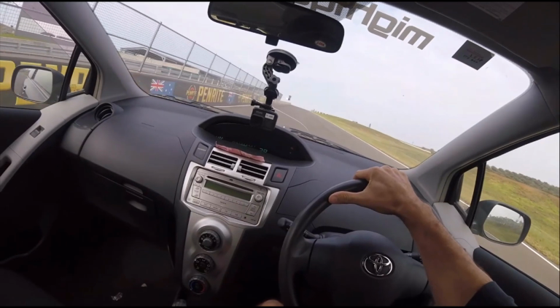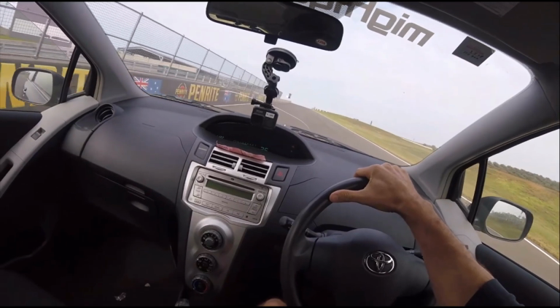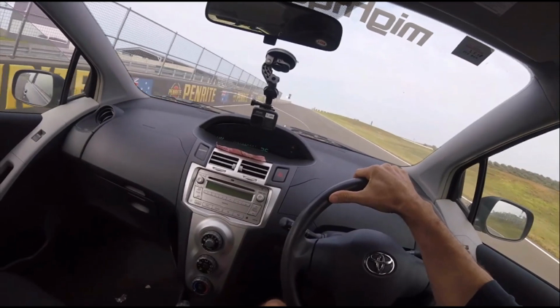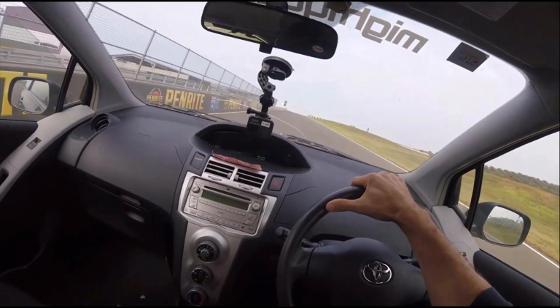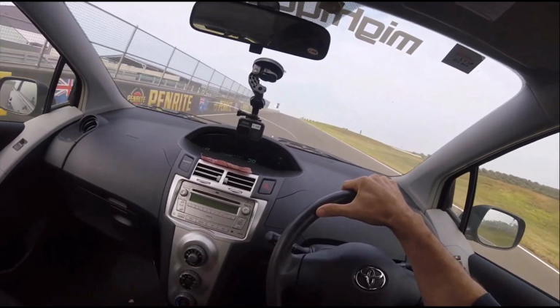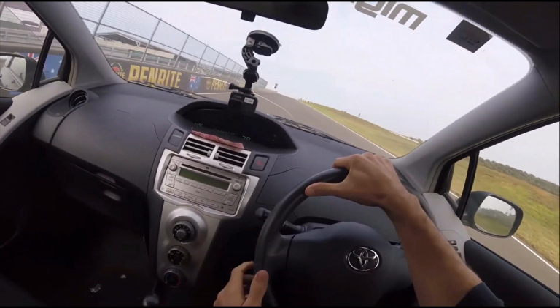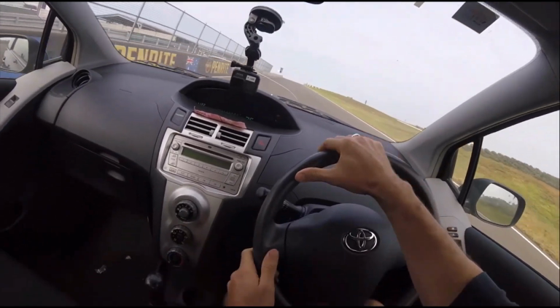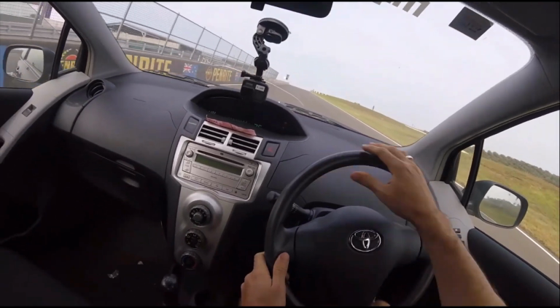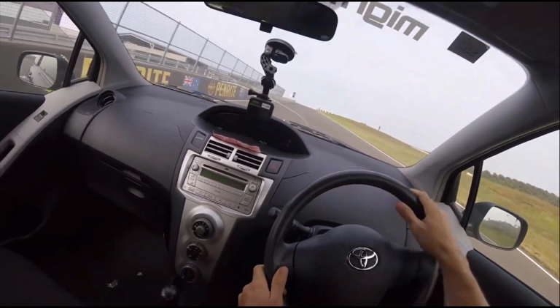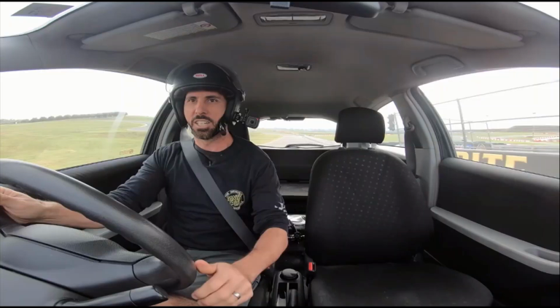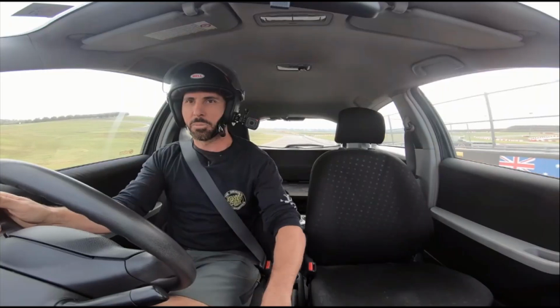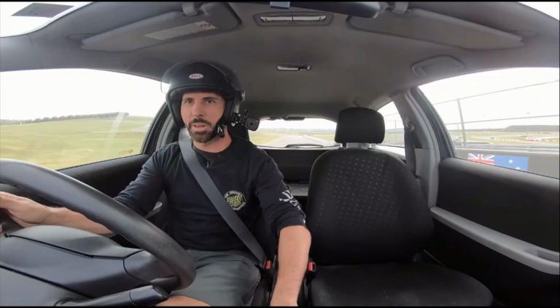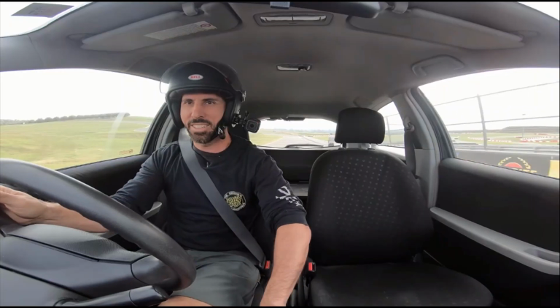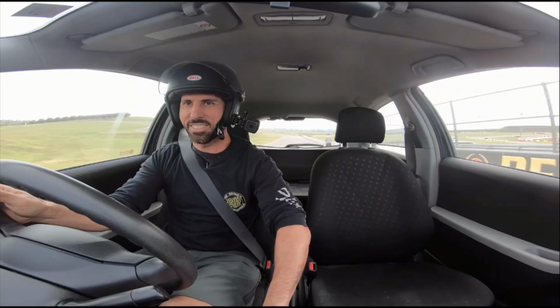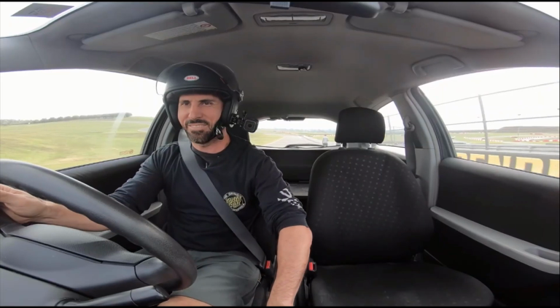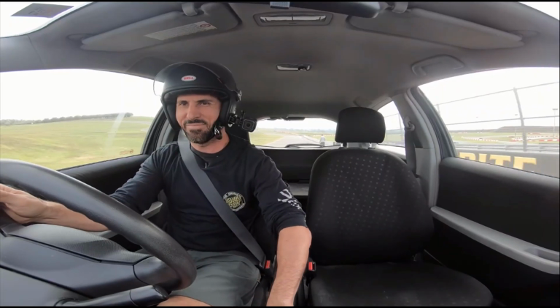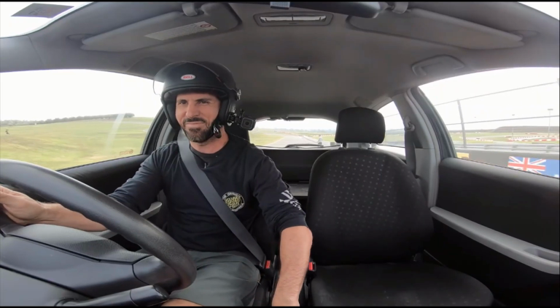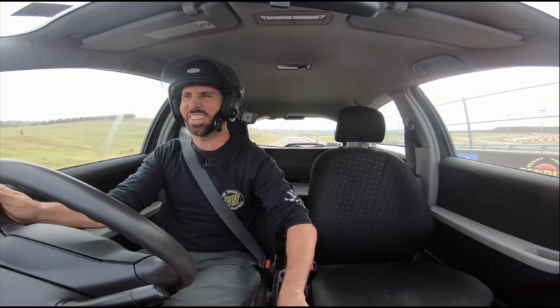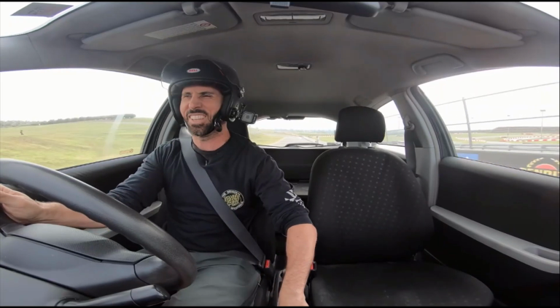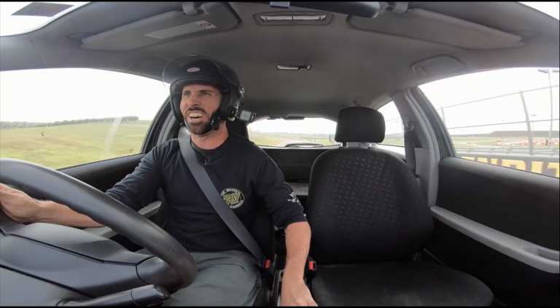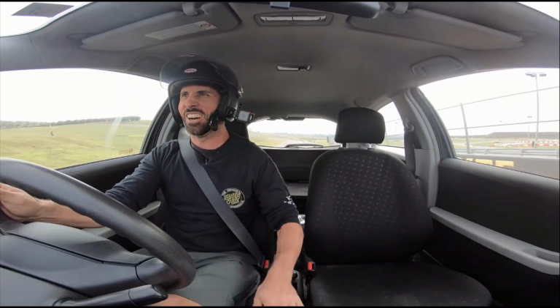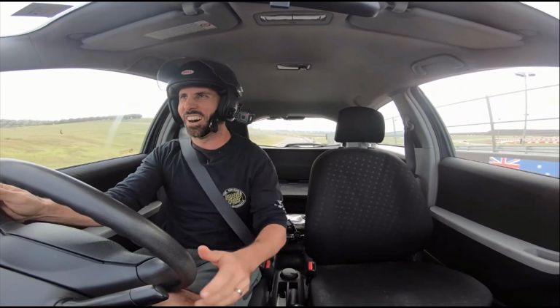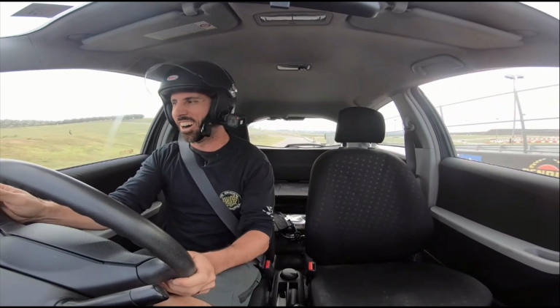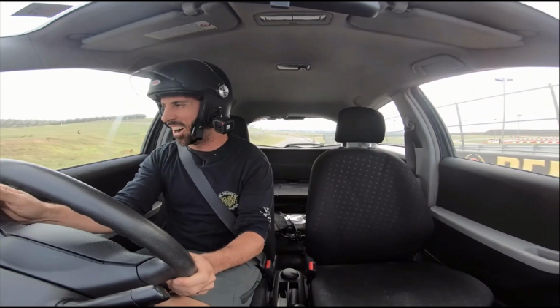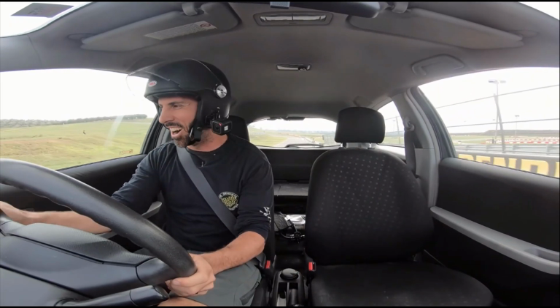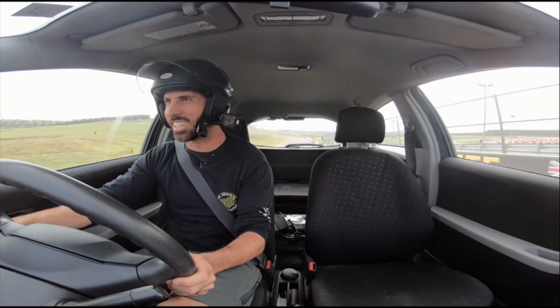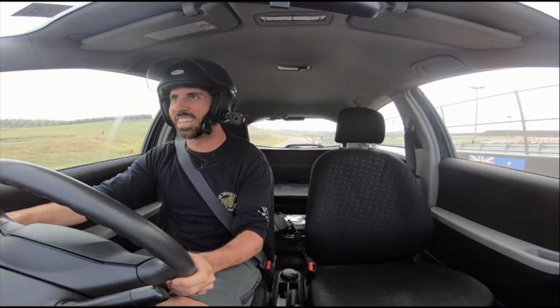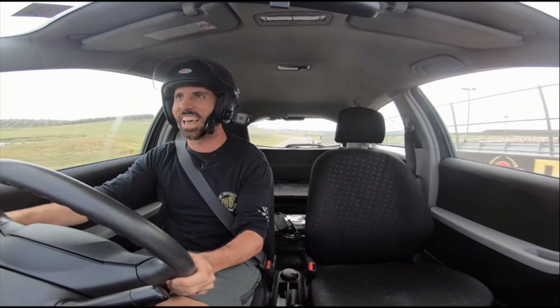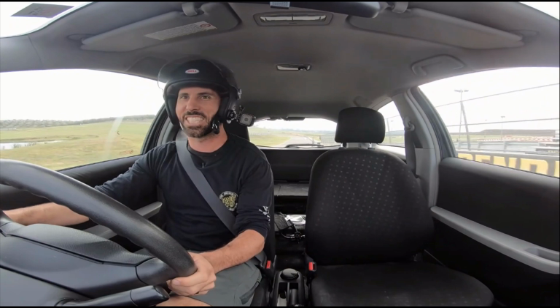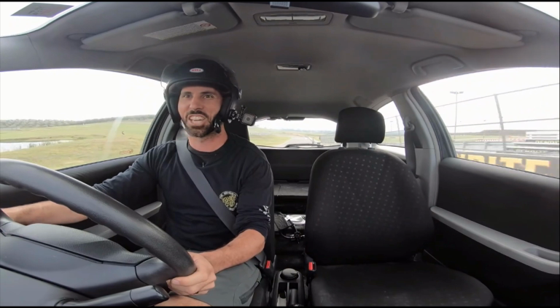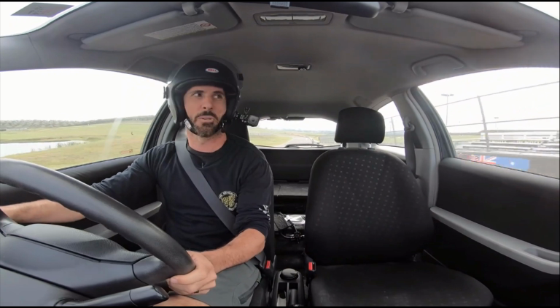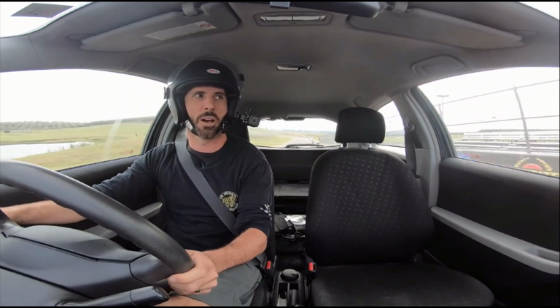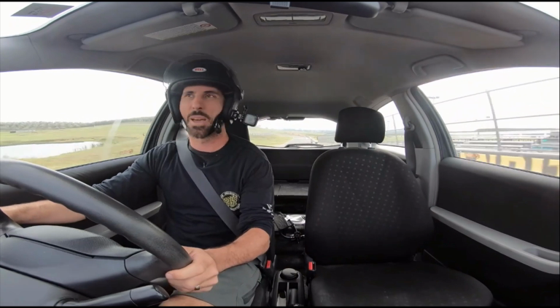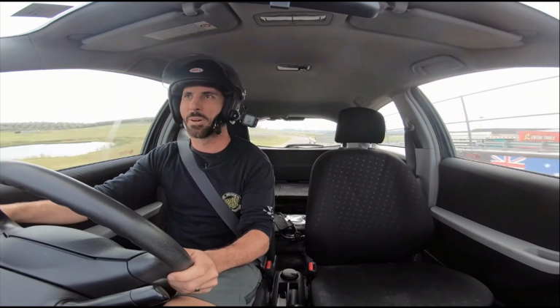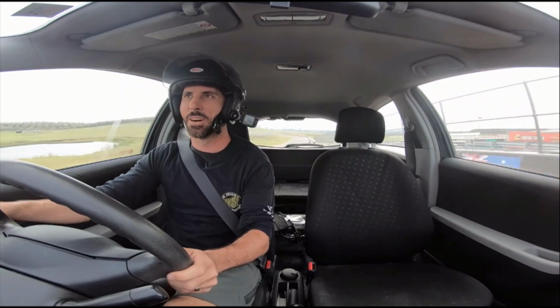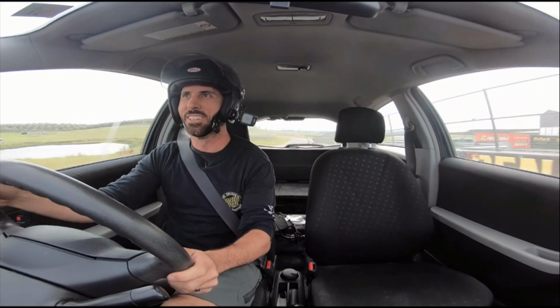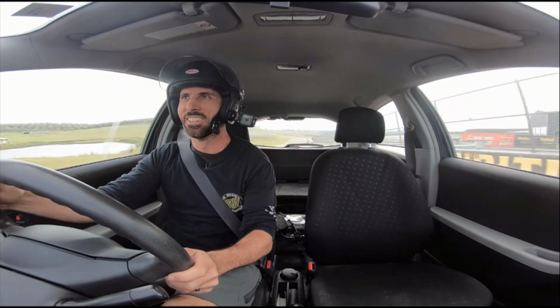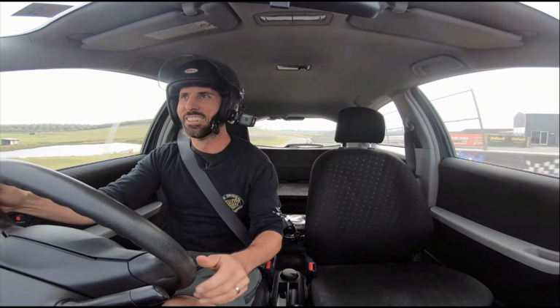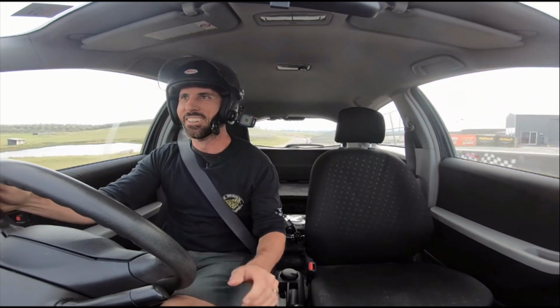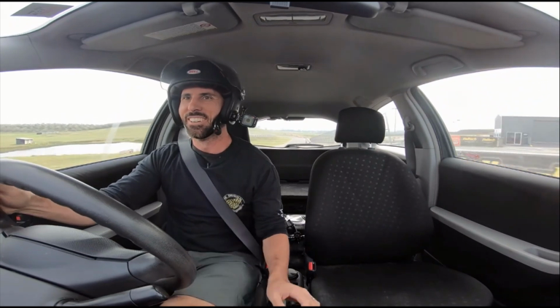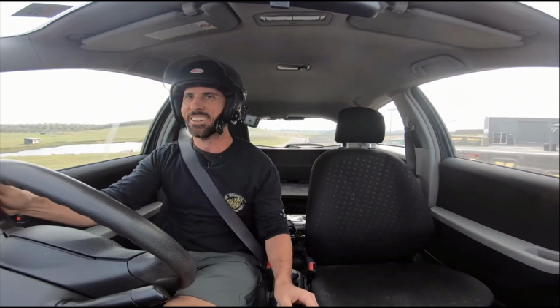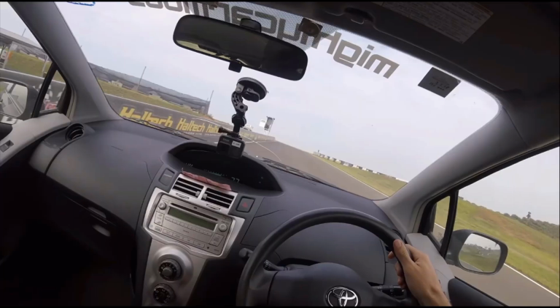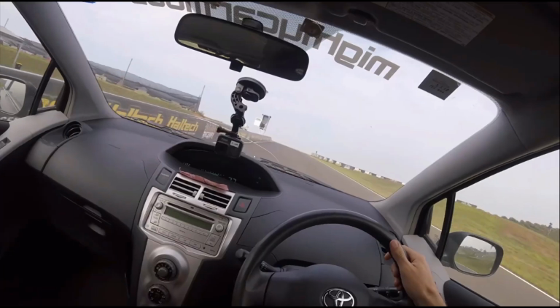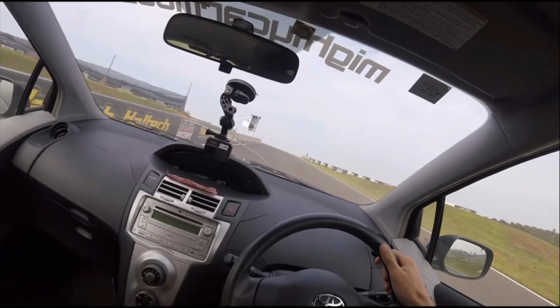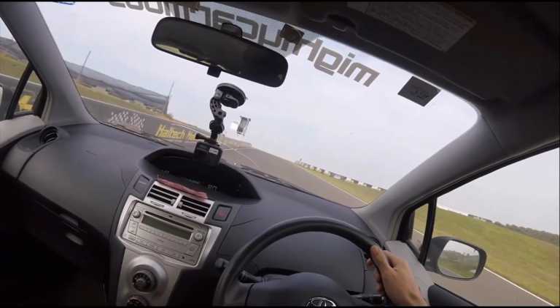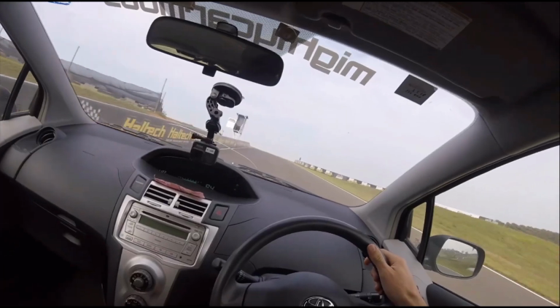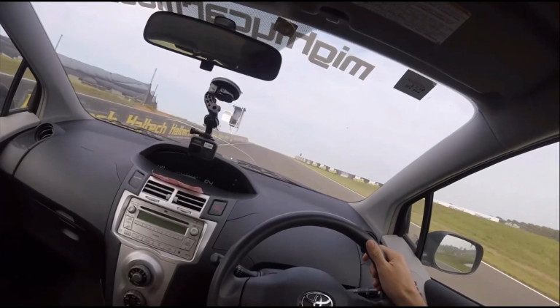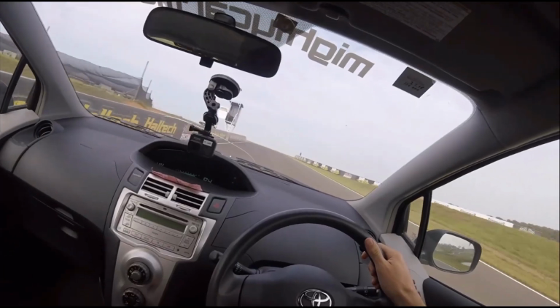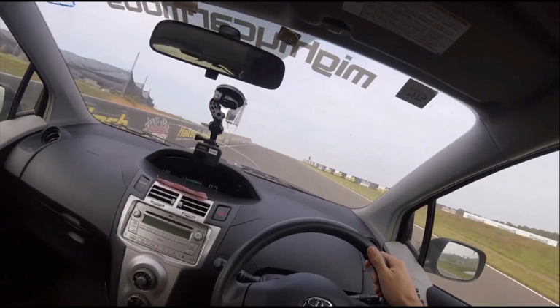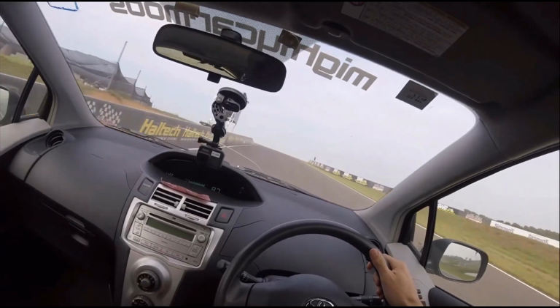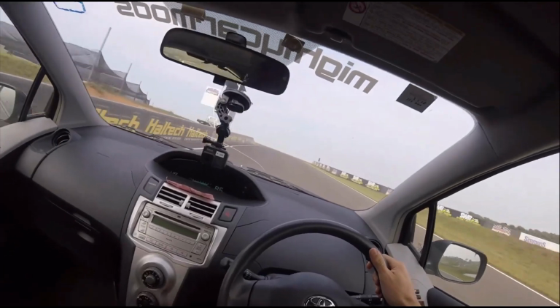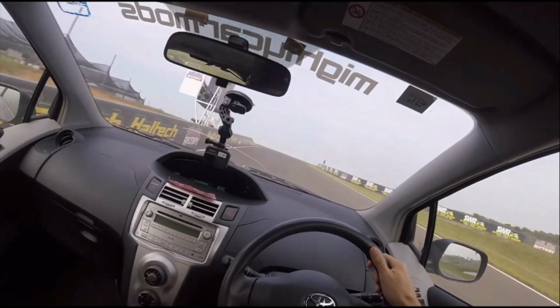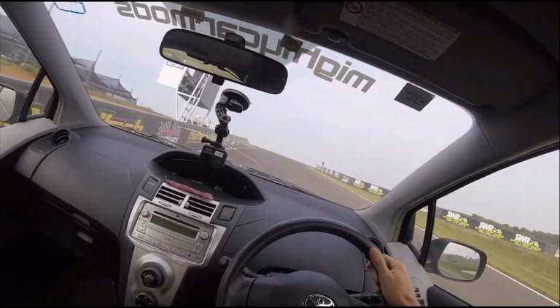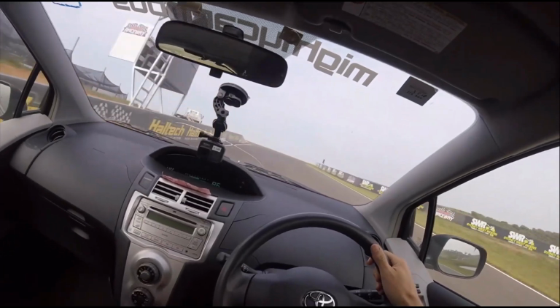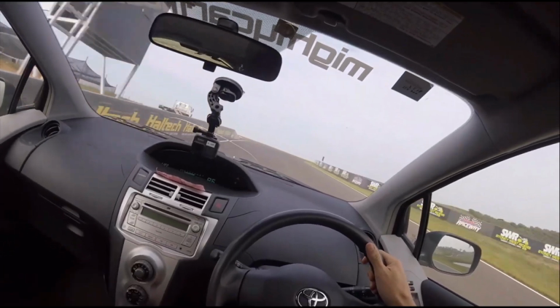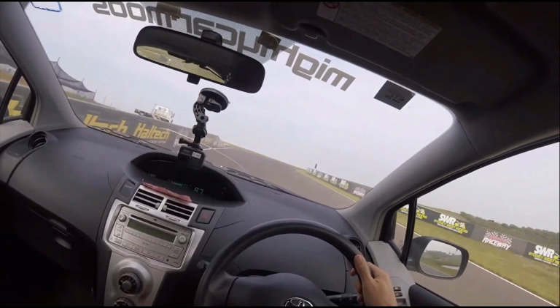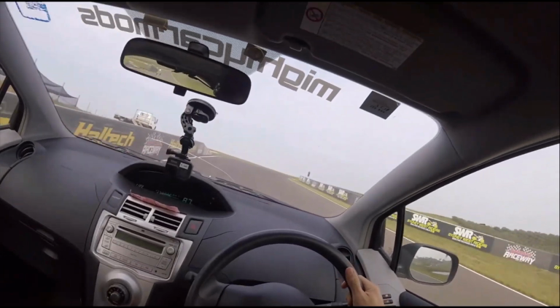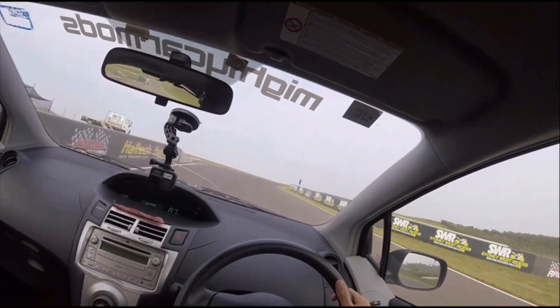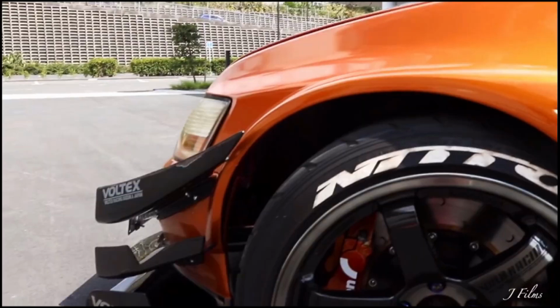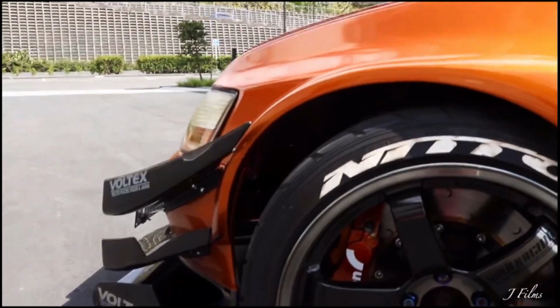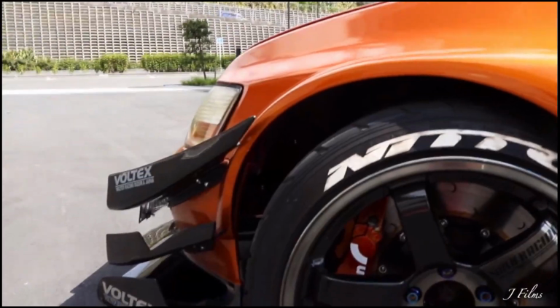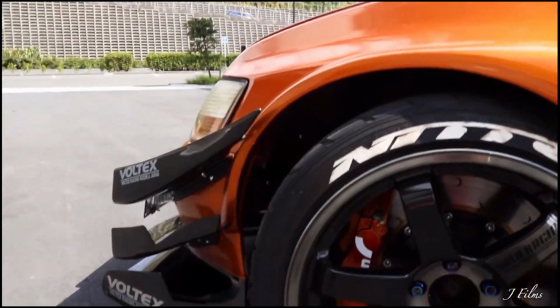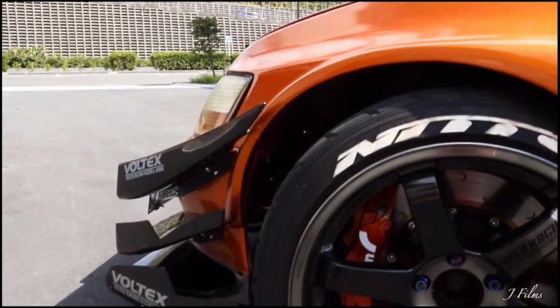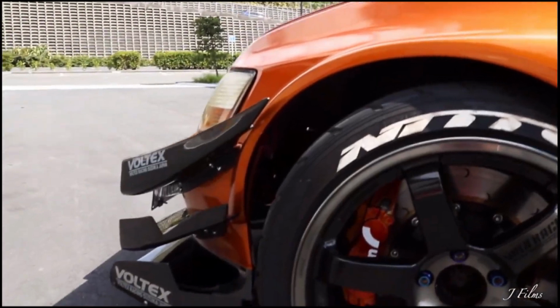A little bit of wheelspin — oh, listen to that turbo! Too sexy.